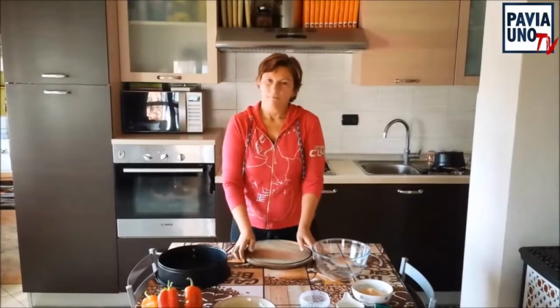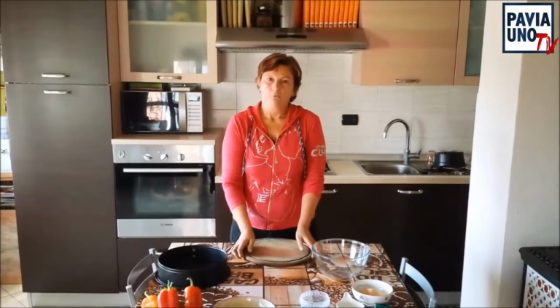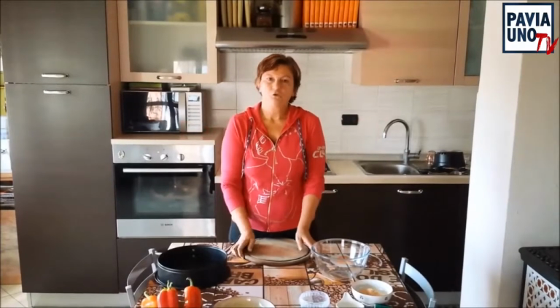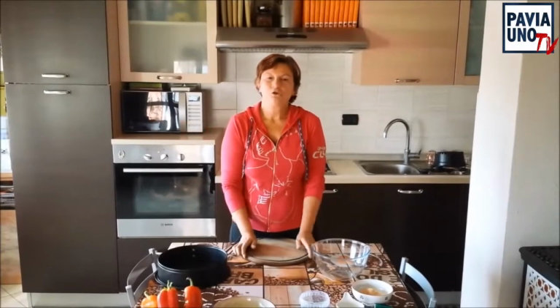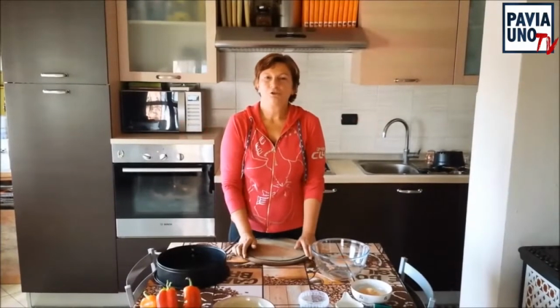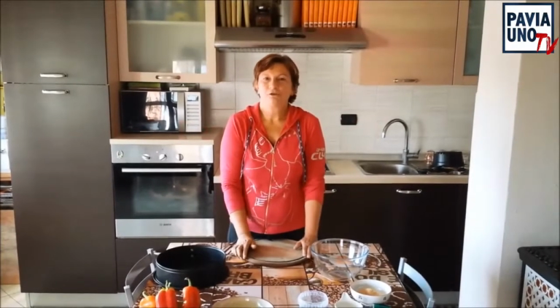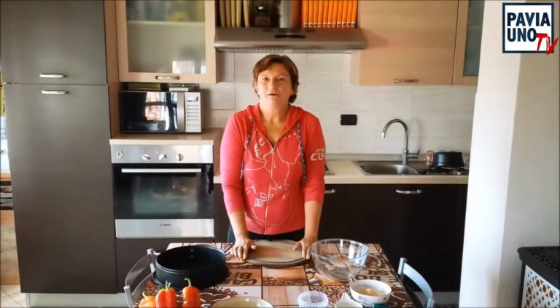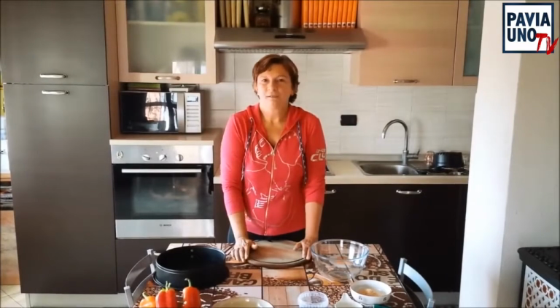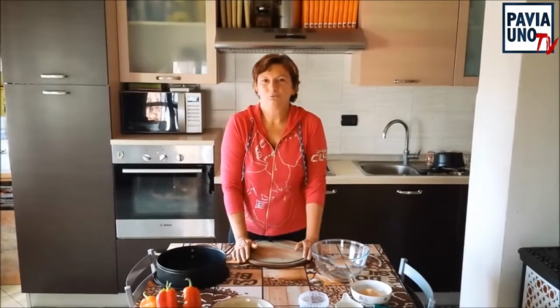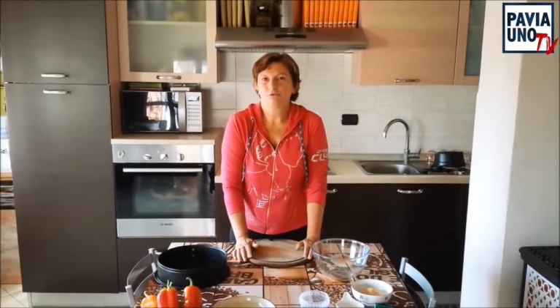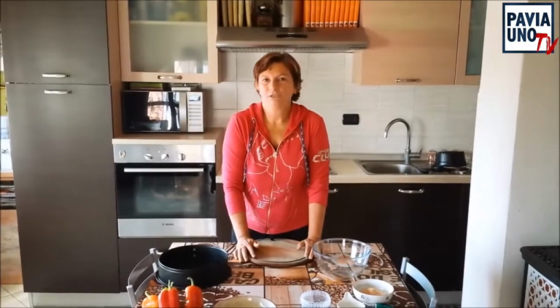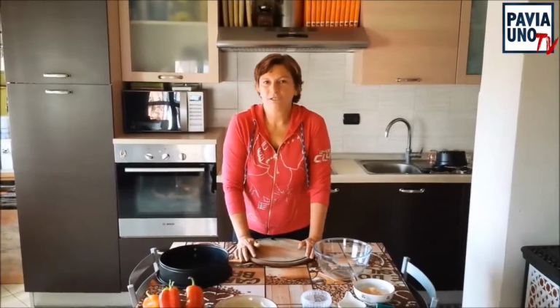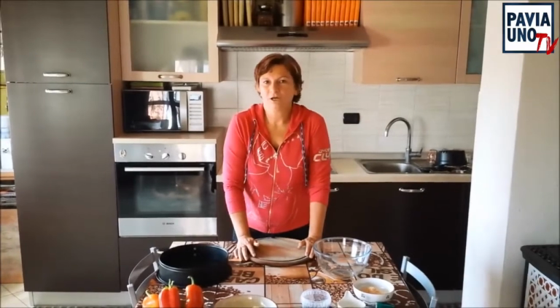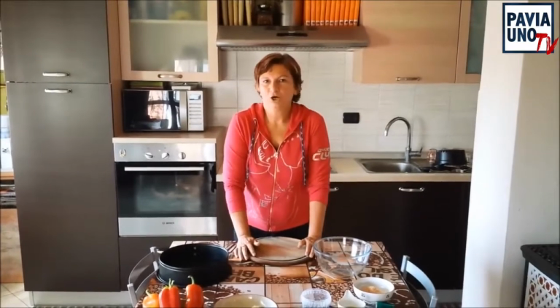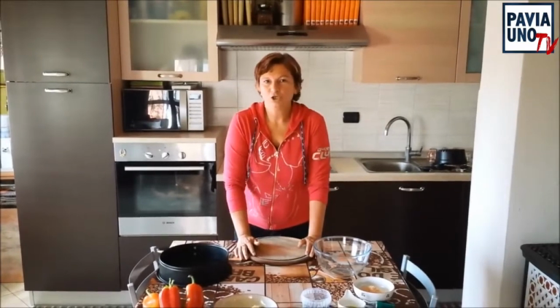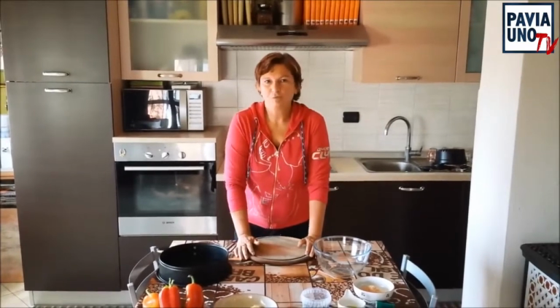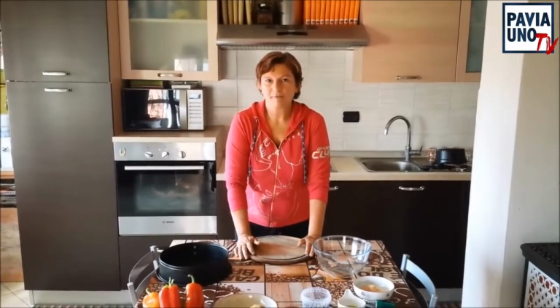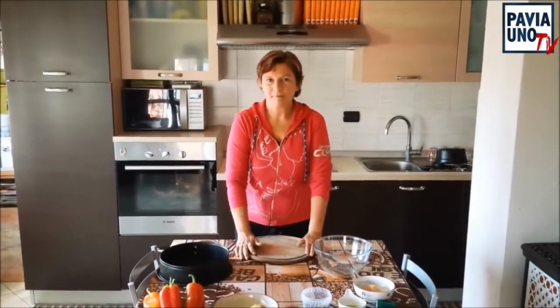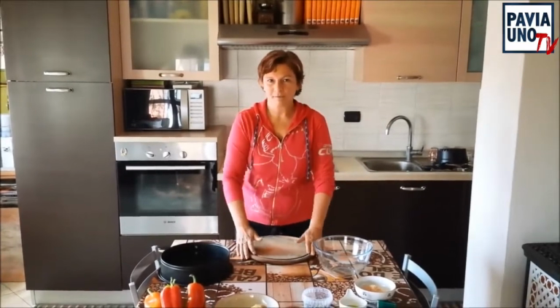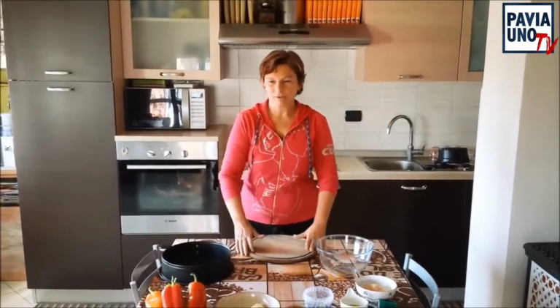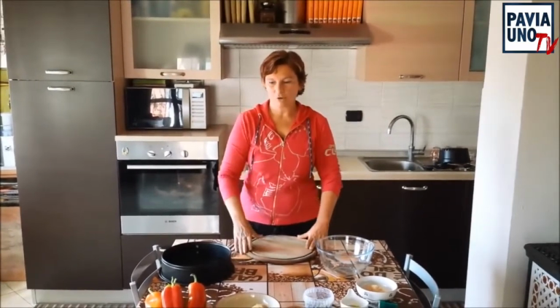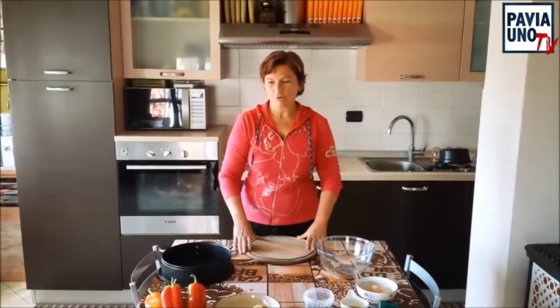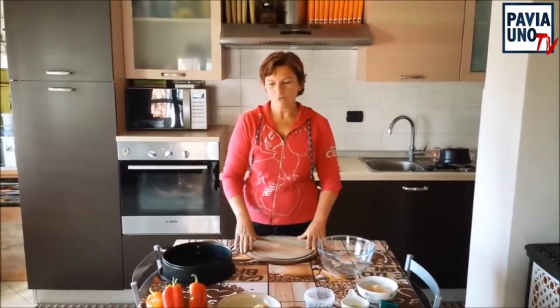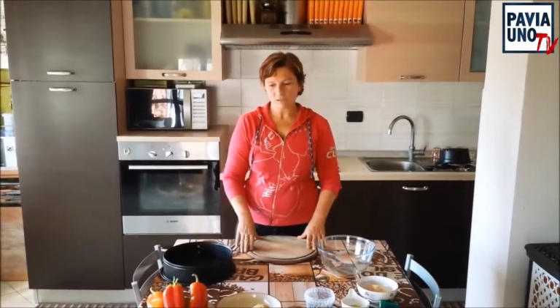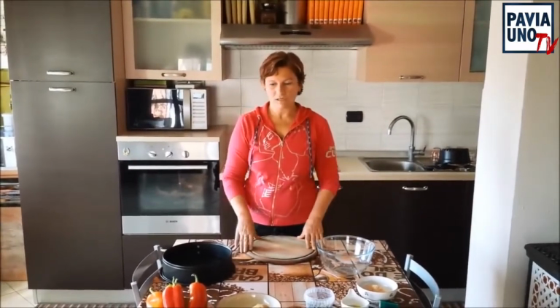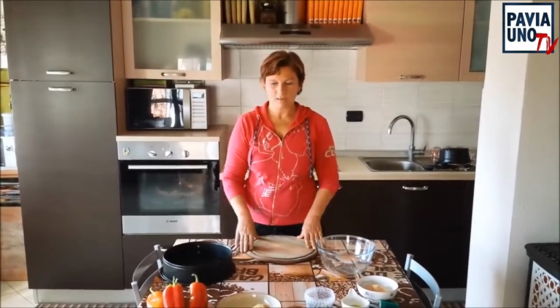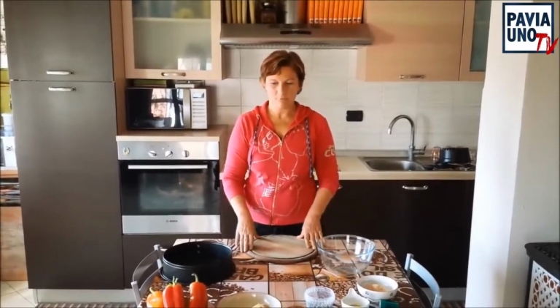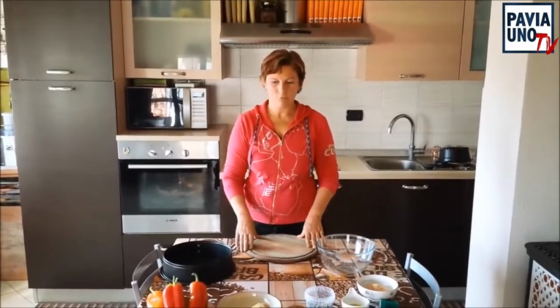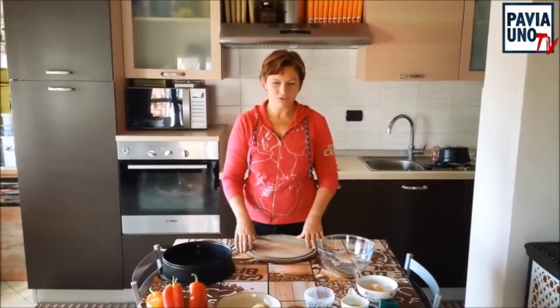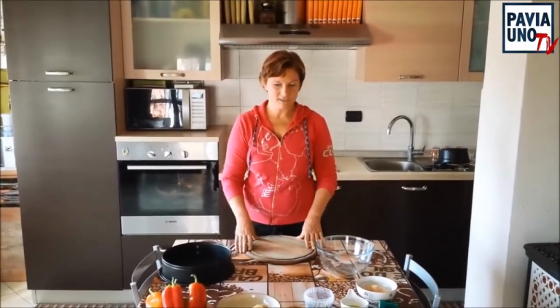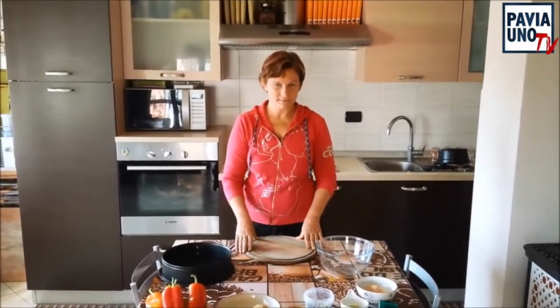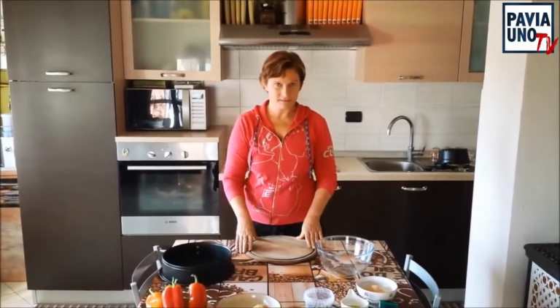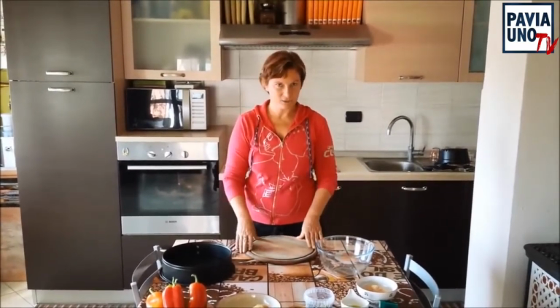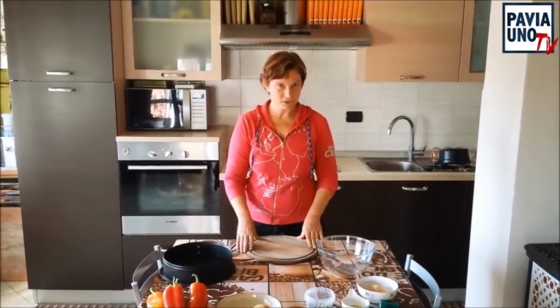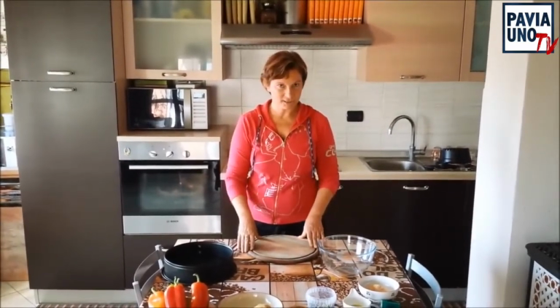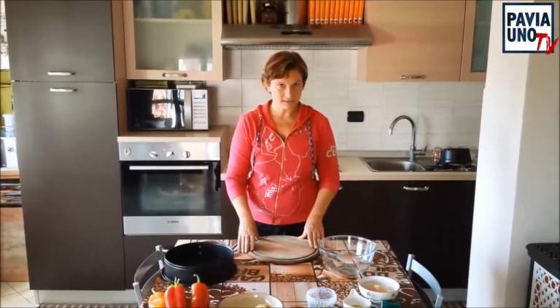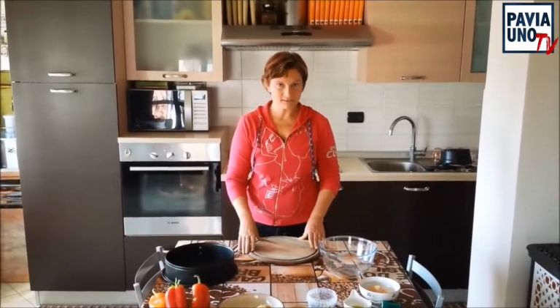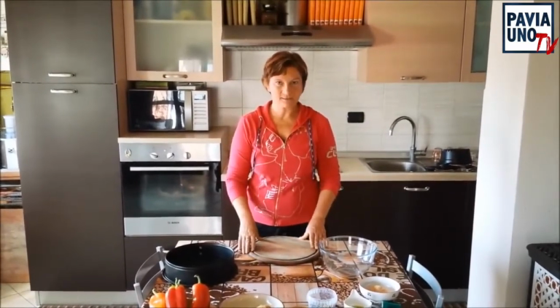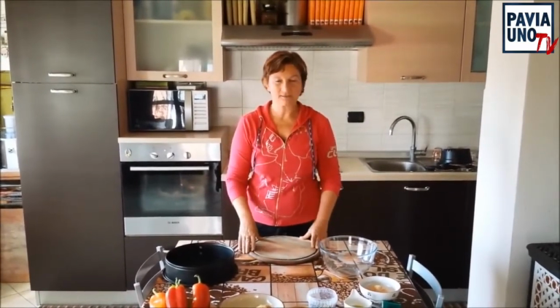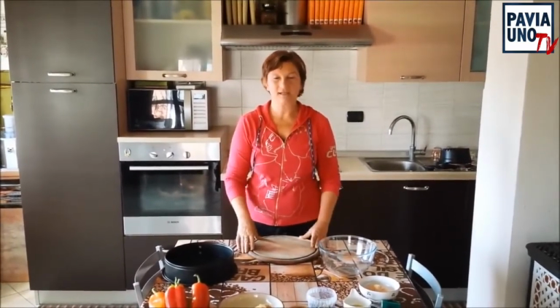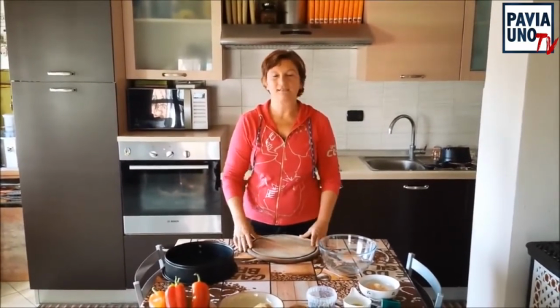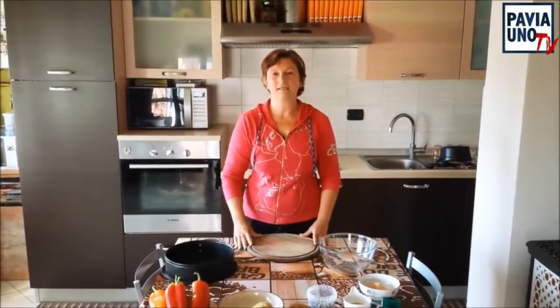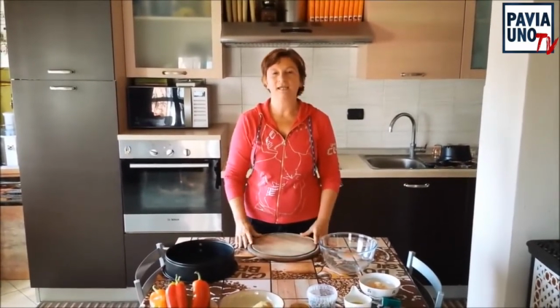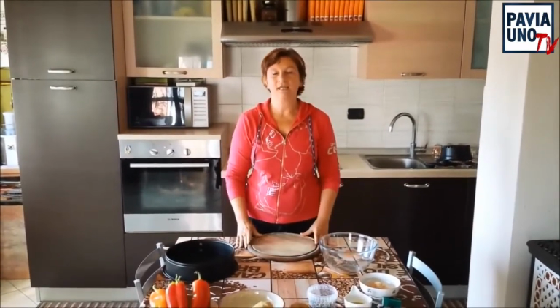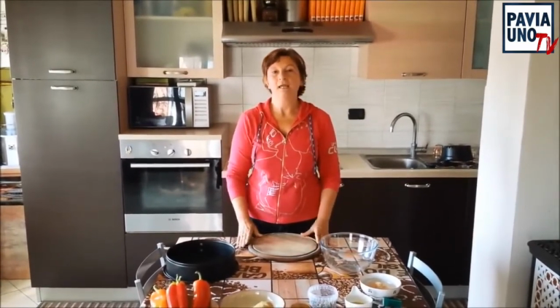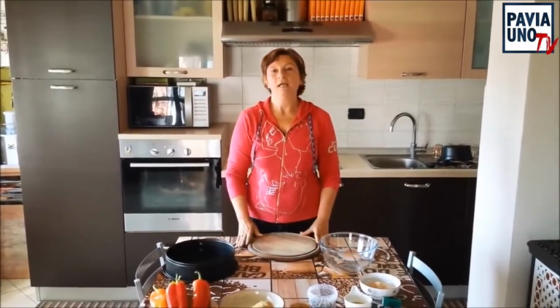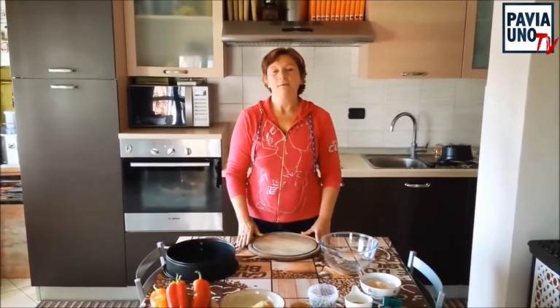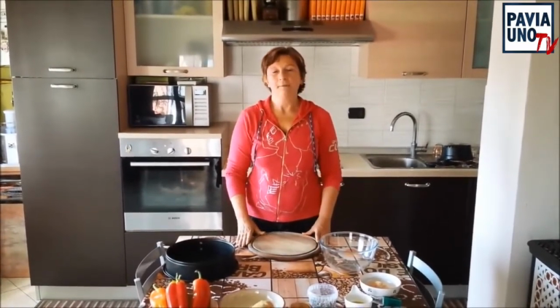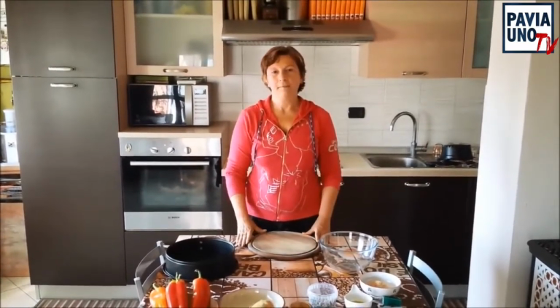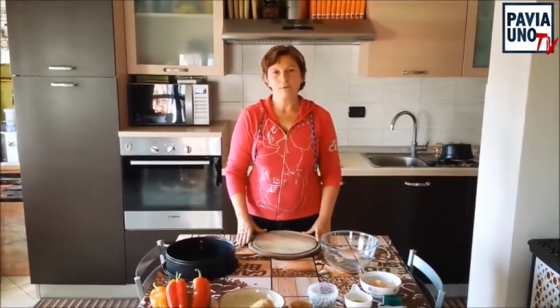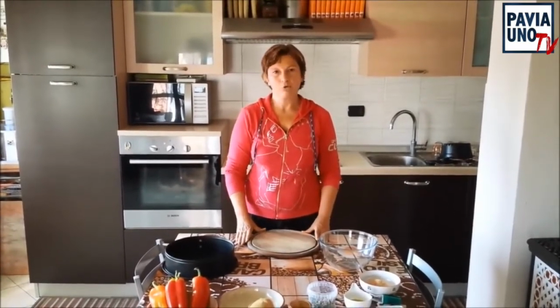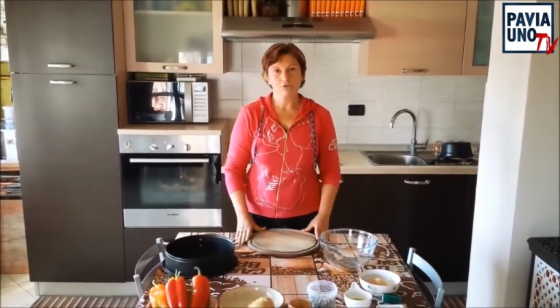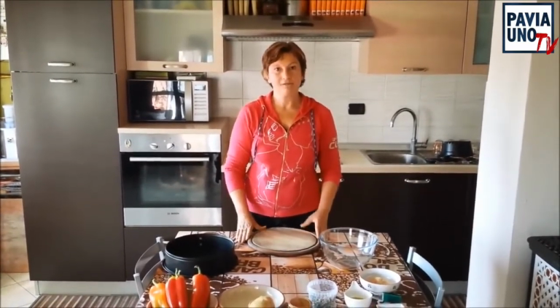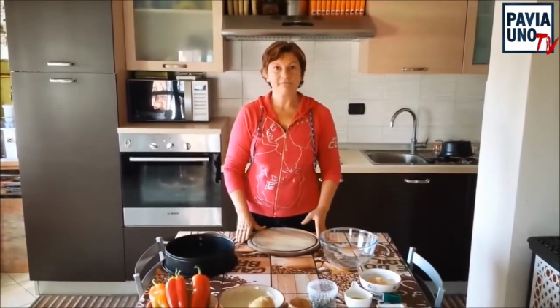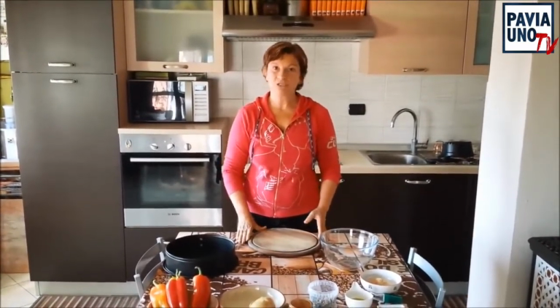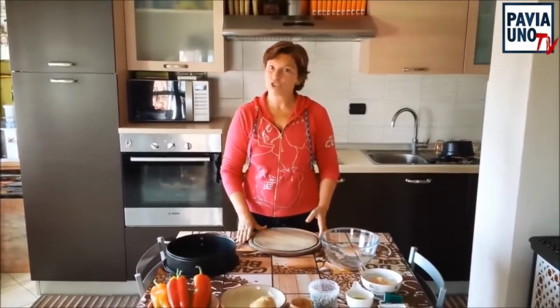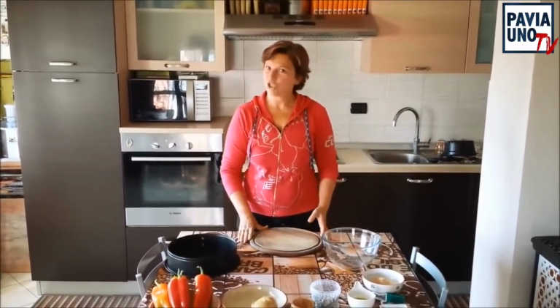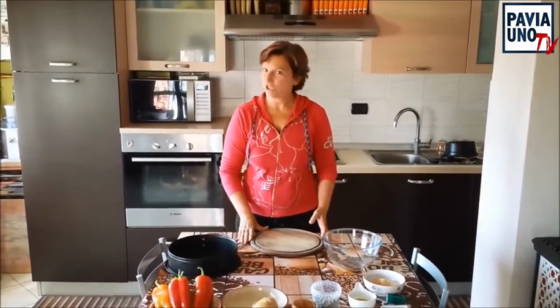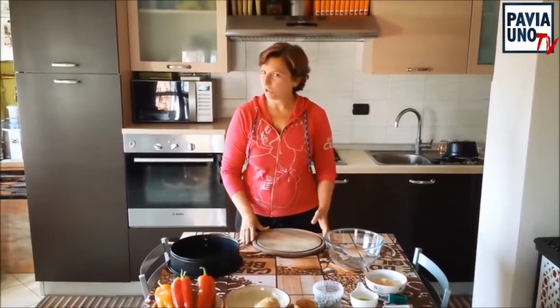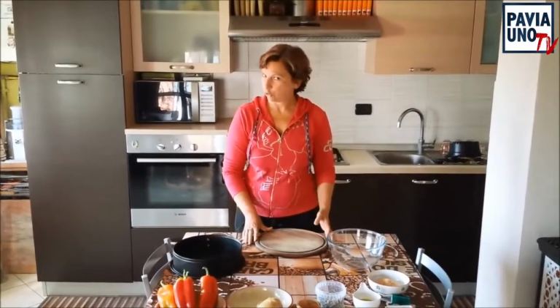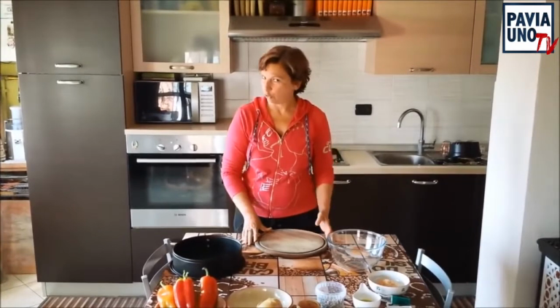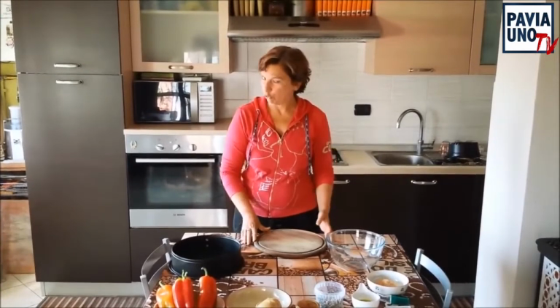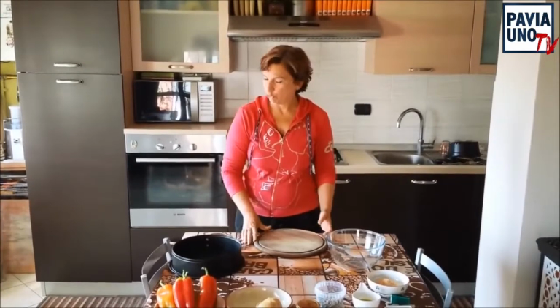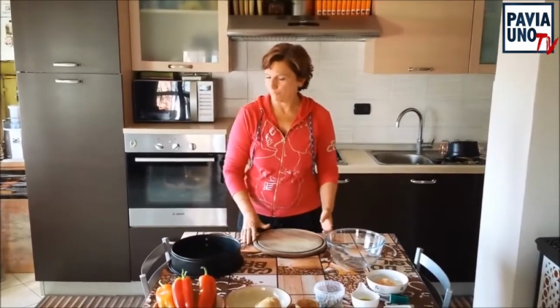Buongiorno a tutti! Oggi preparerò una buonissima ricetta, si tratta dei peperoni farciti al tonno.